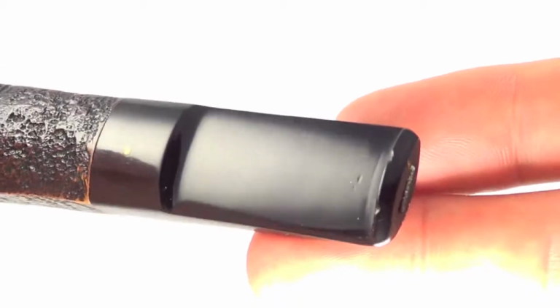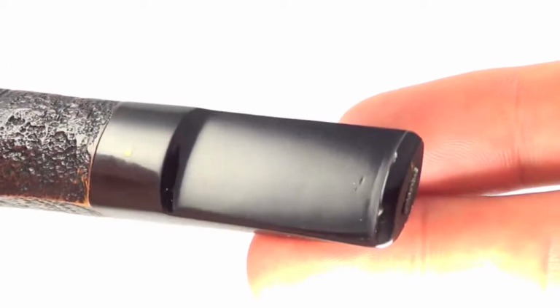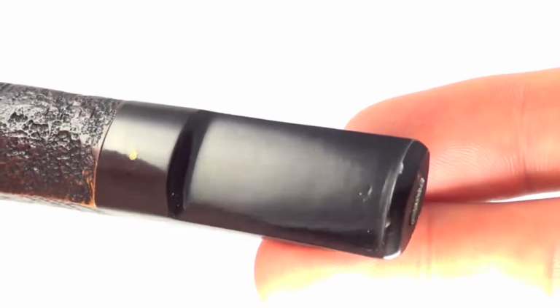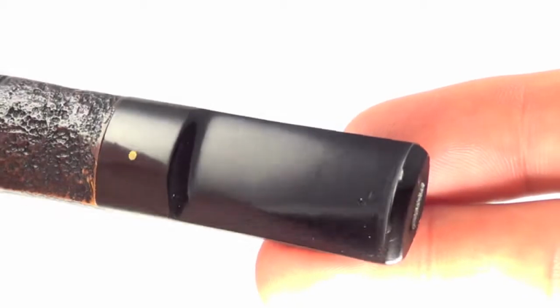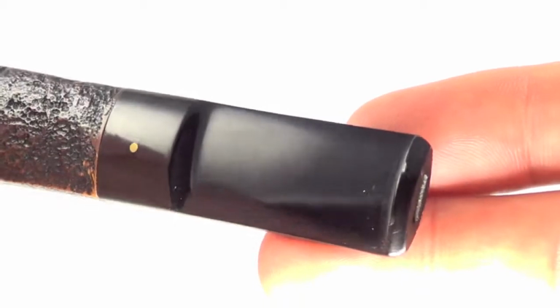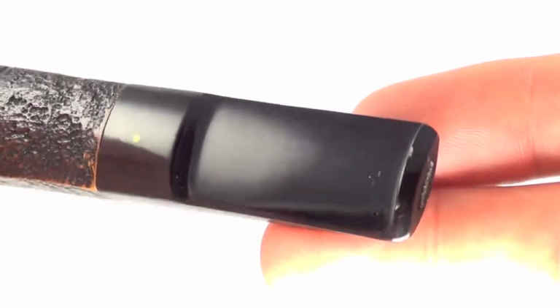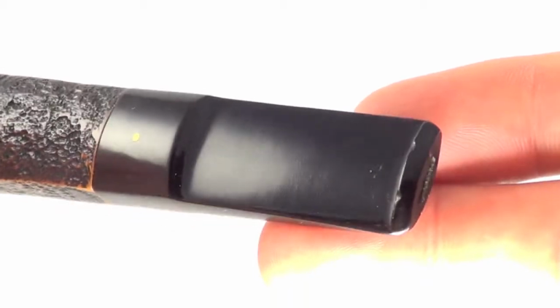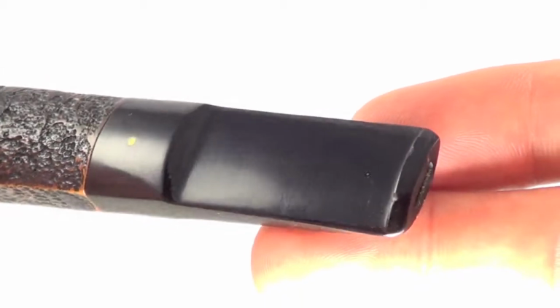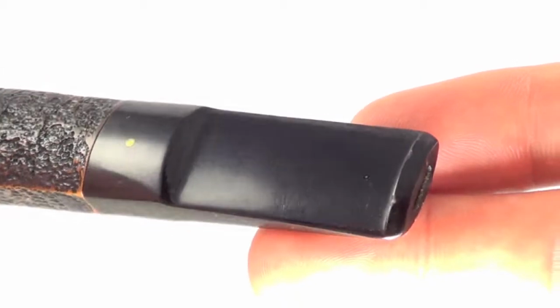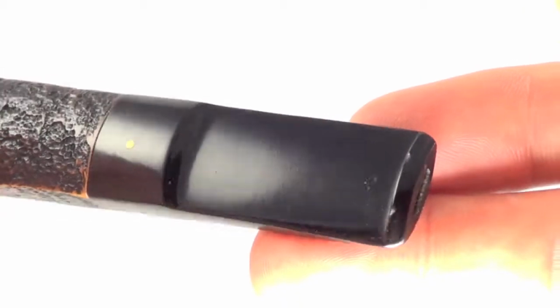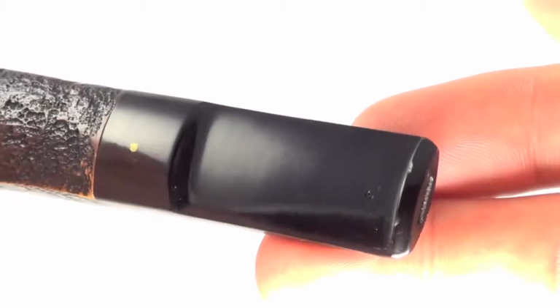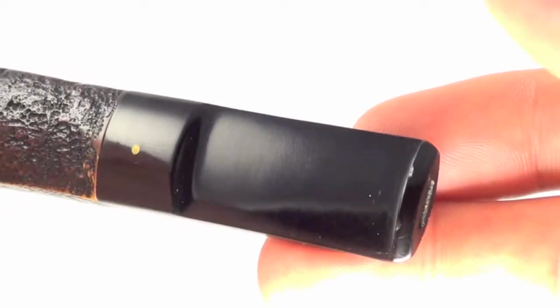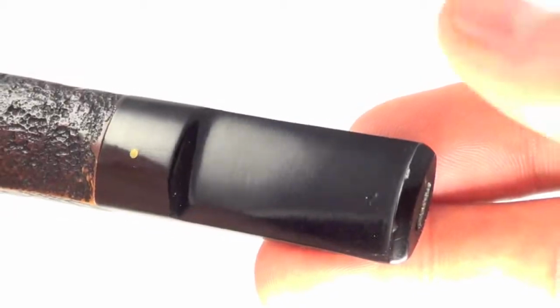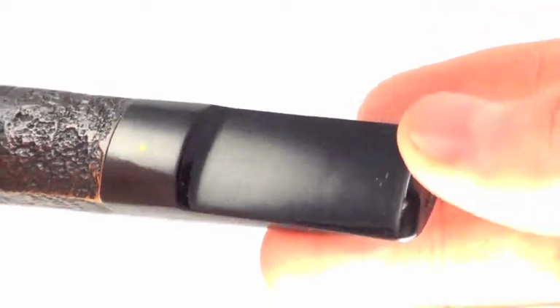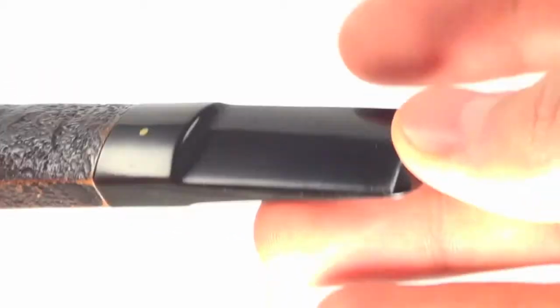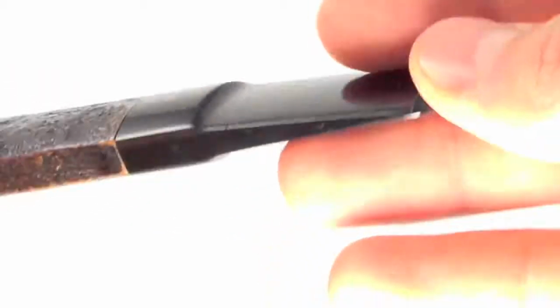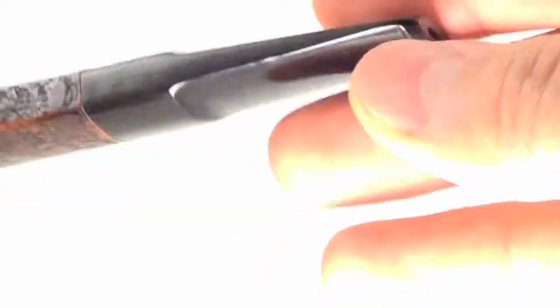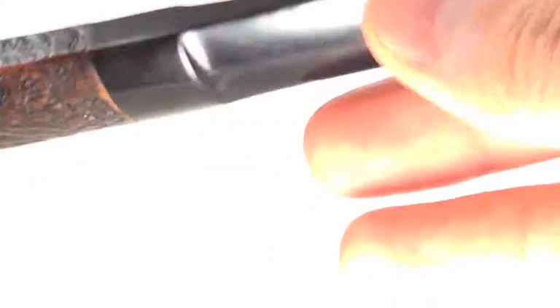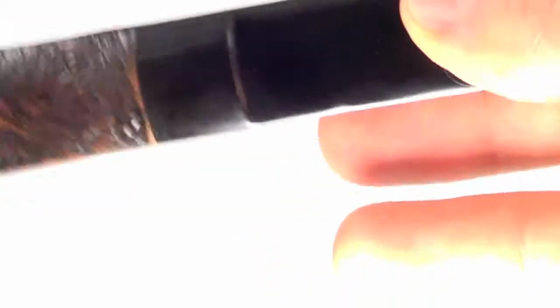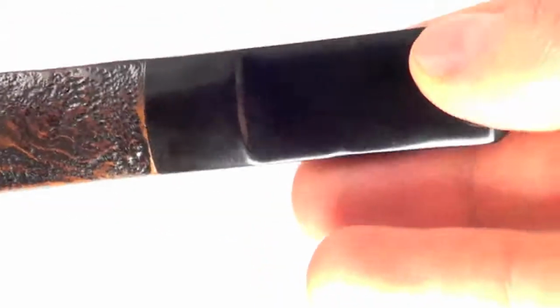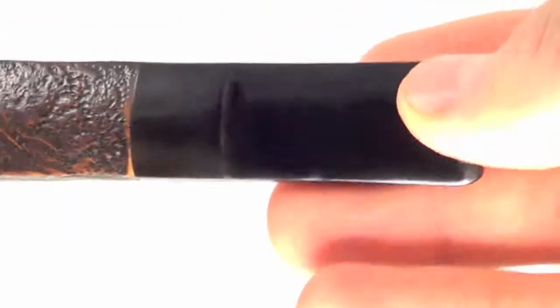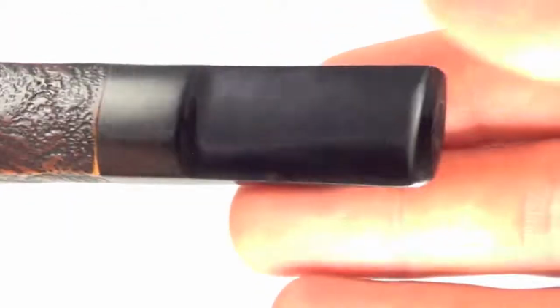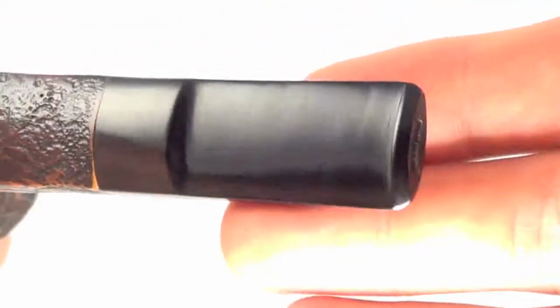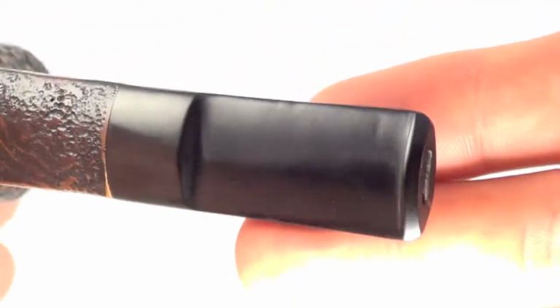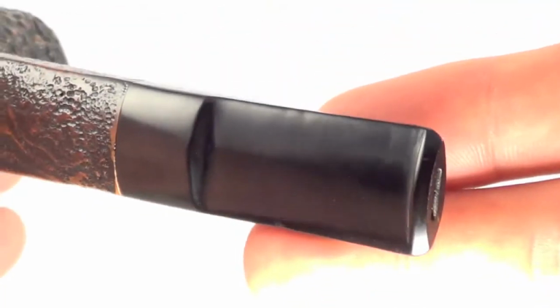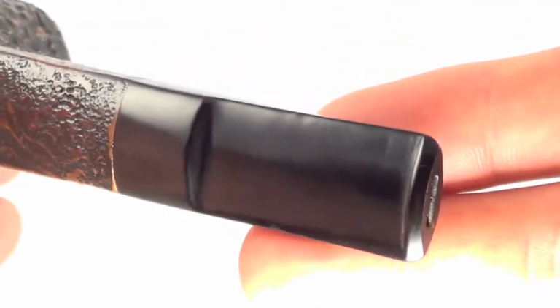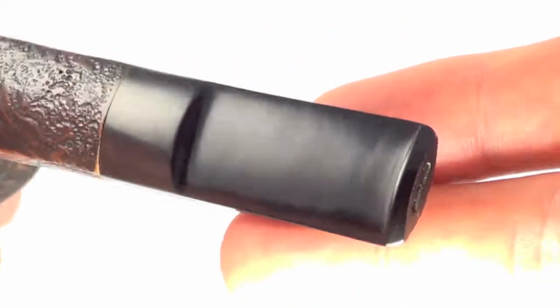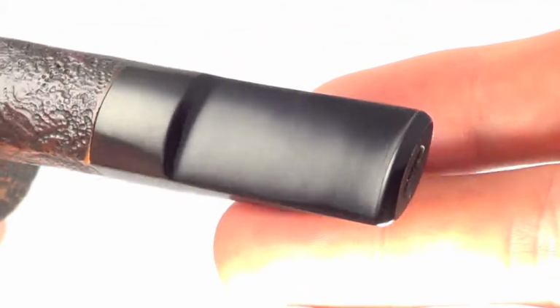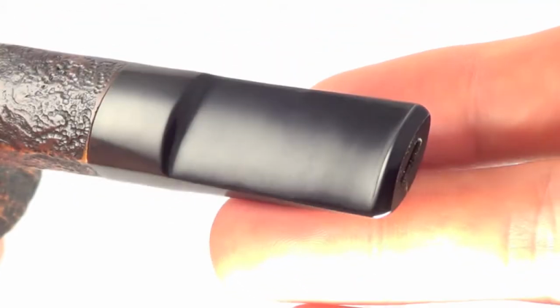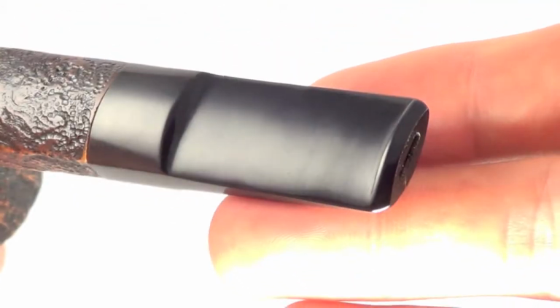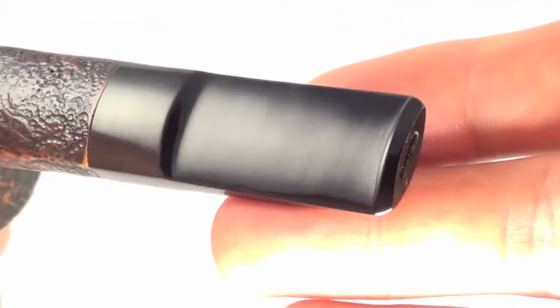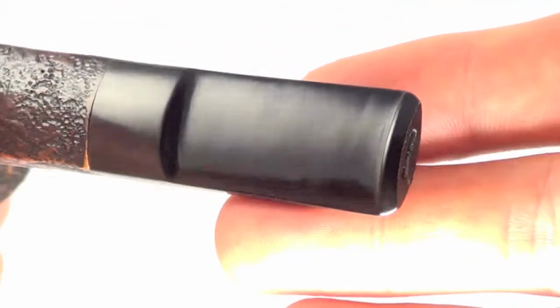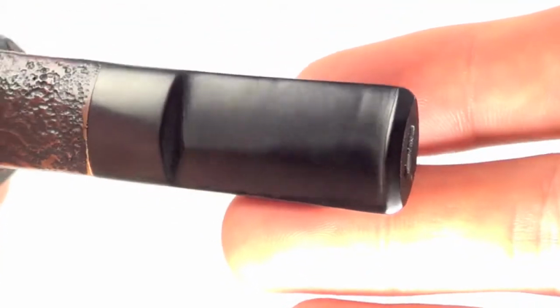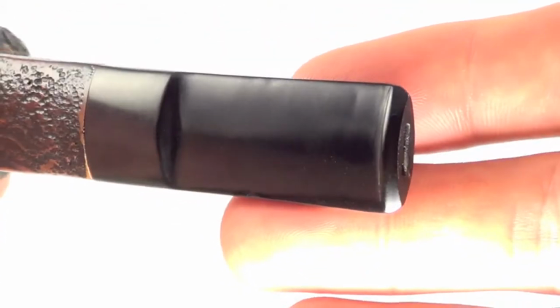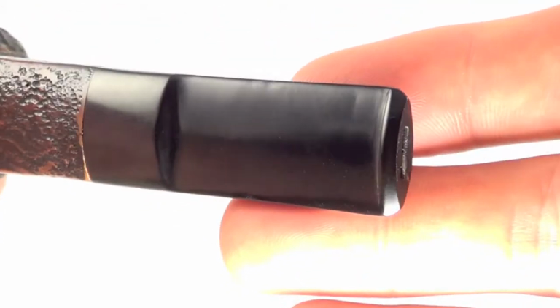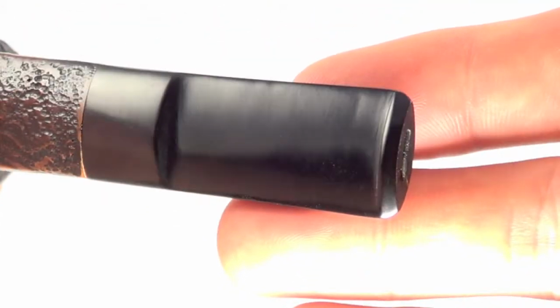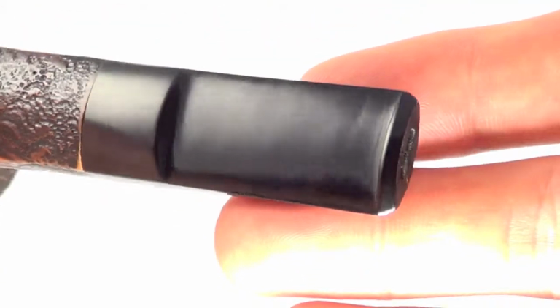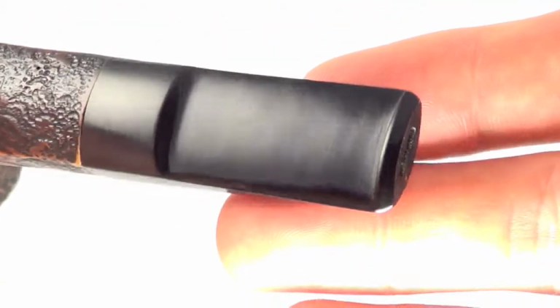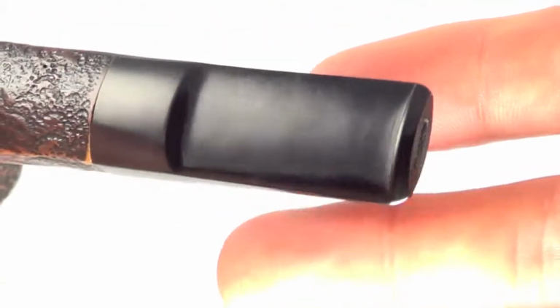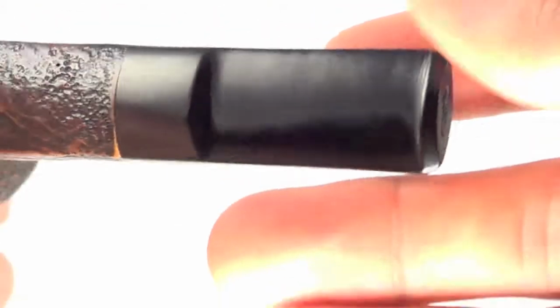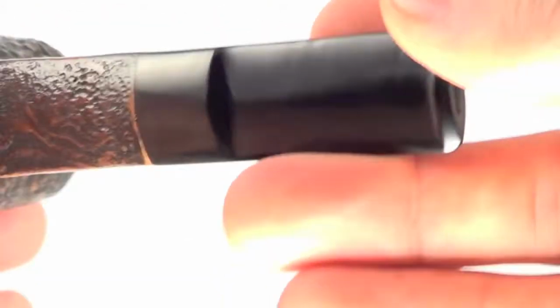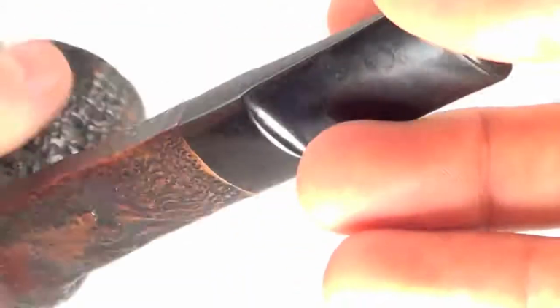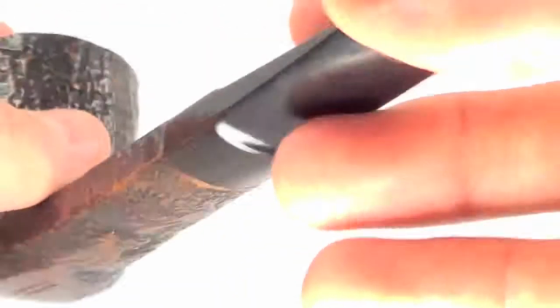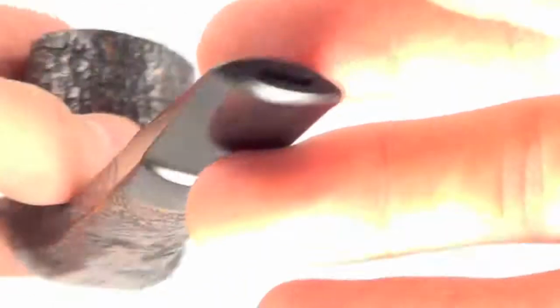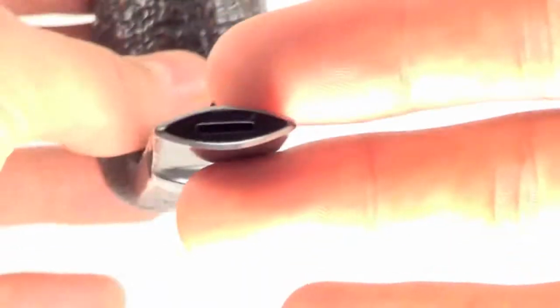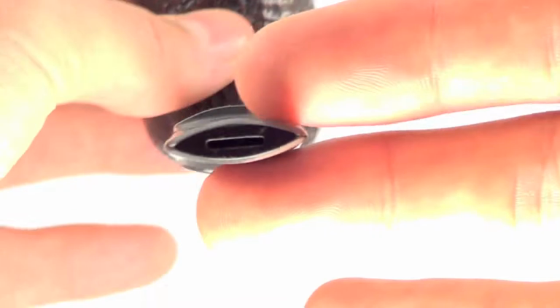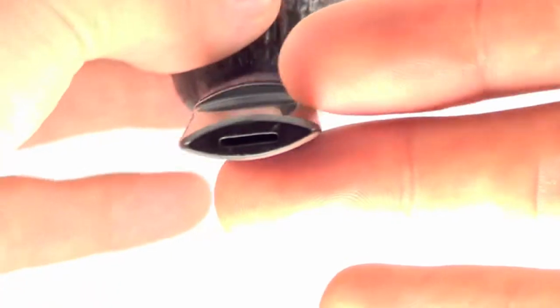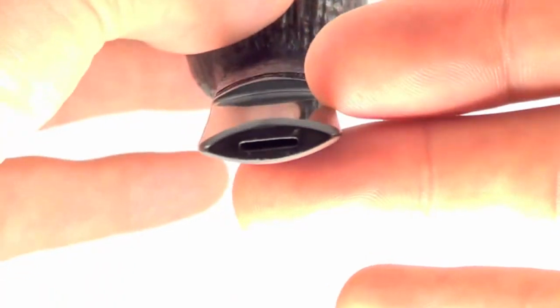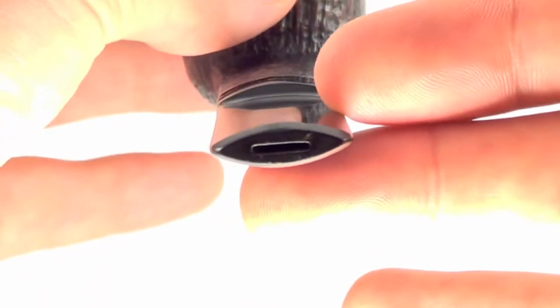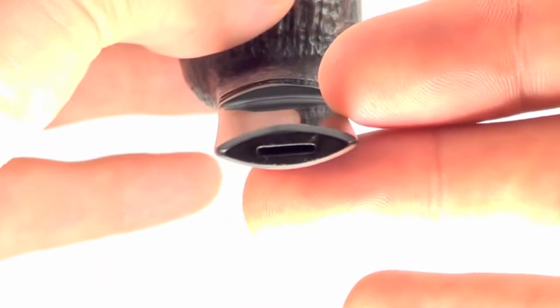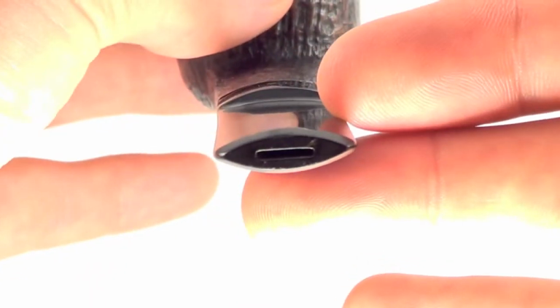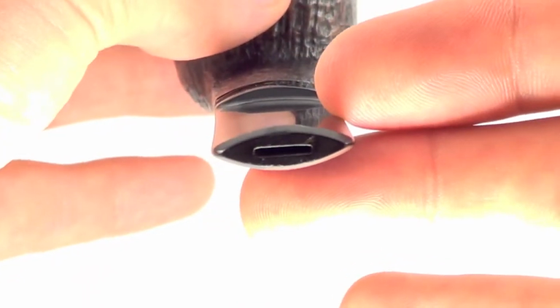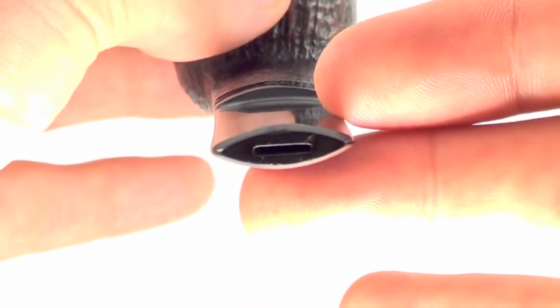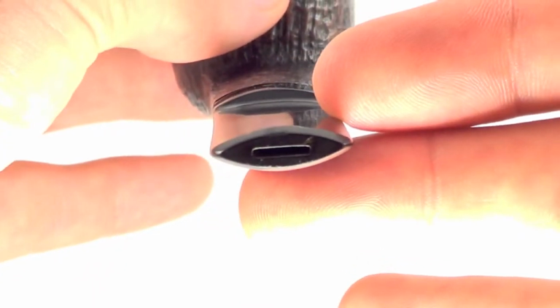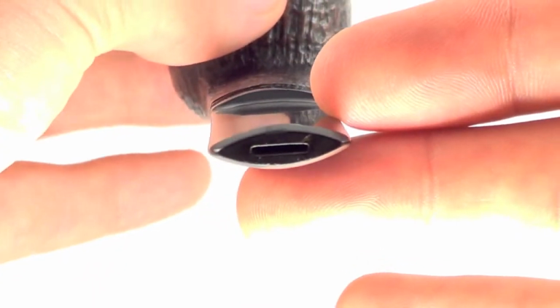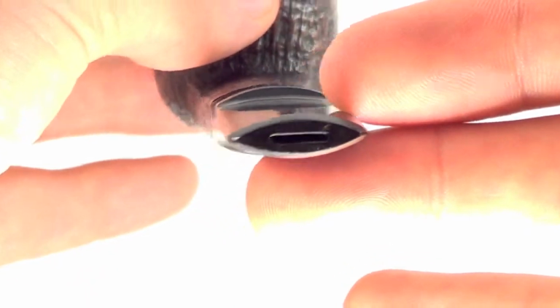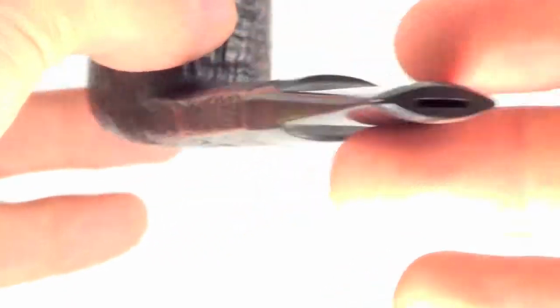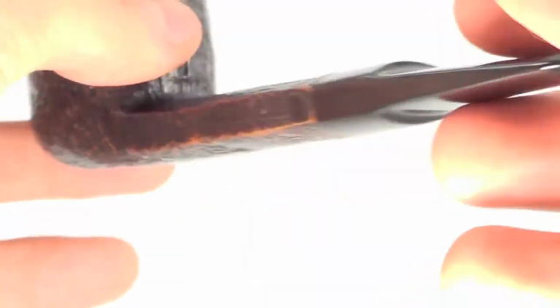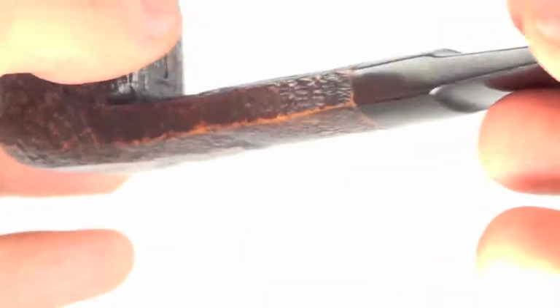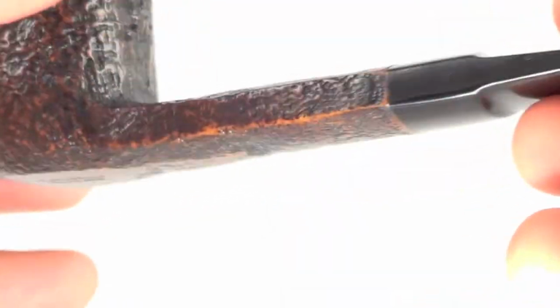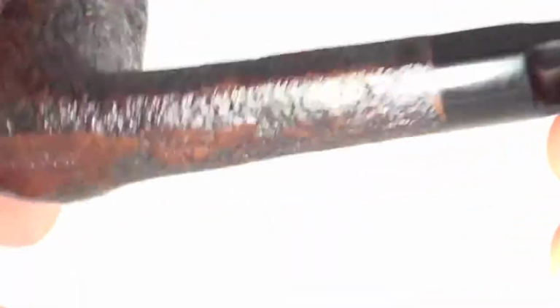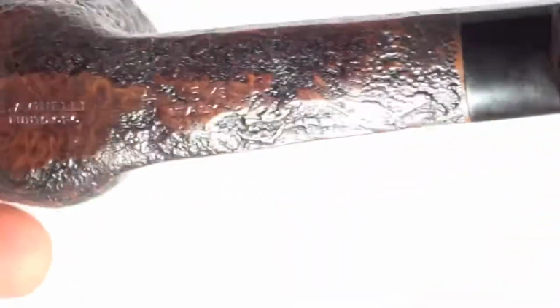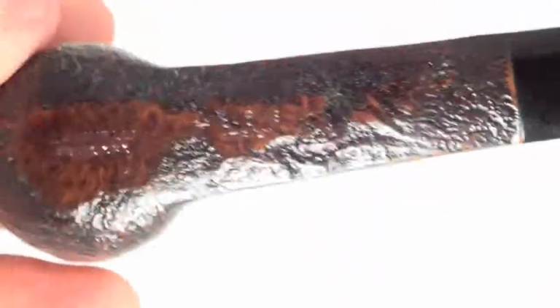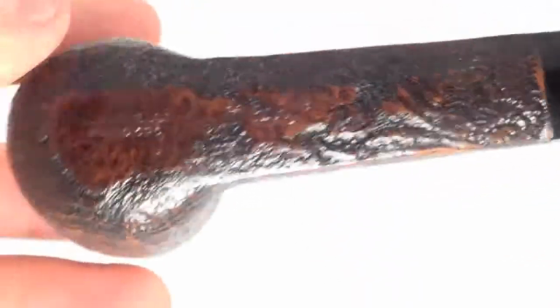The stem has a couple tiny little dimples on the button, barely worth mentioning whatsoever. The button is nice and thick.